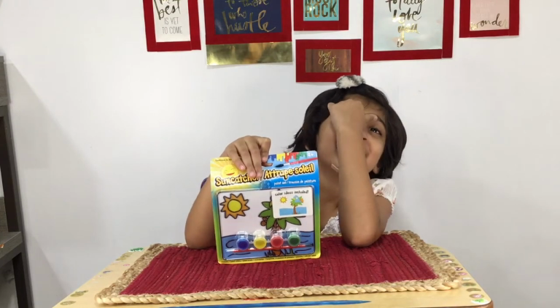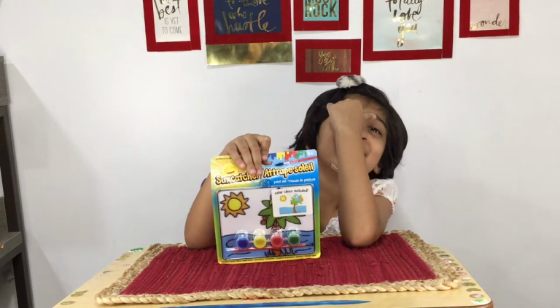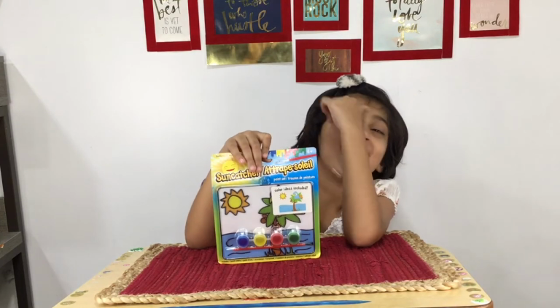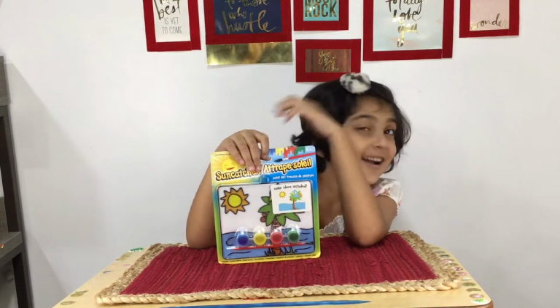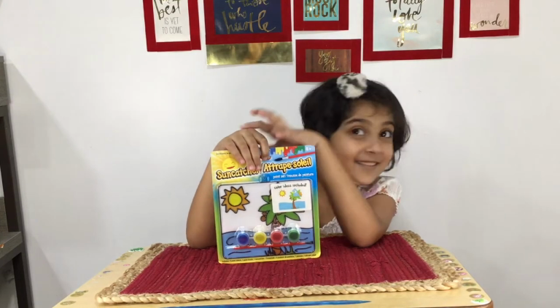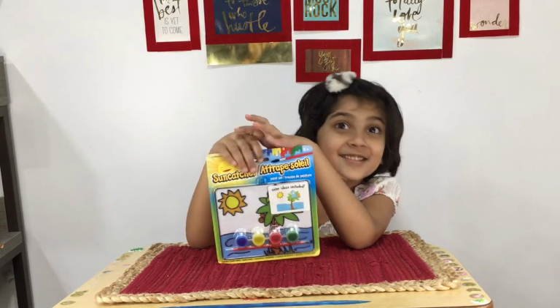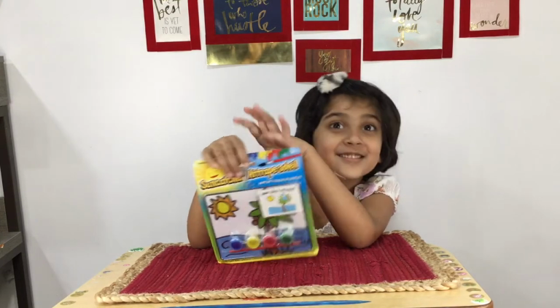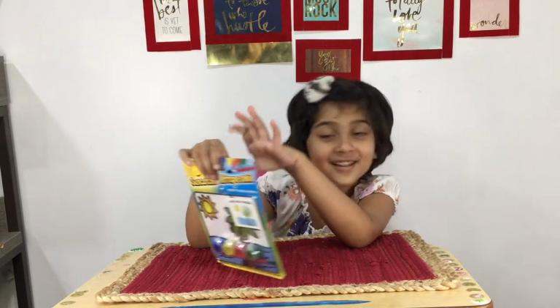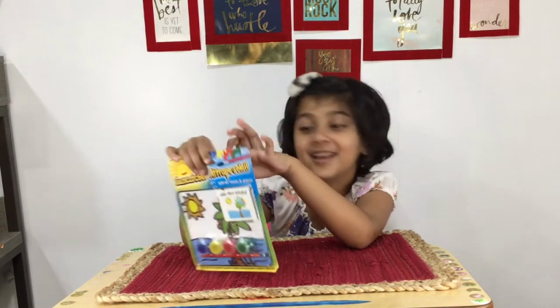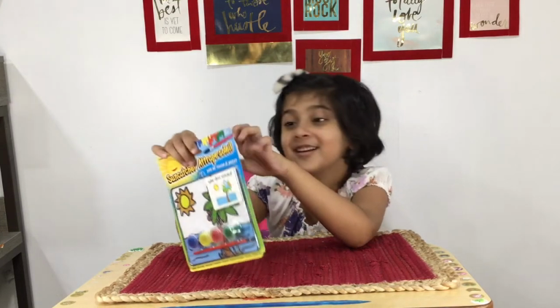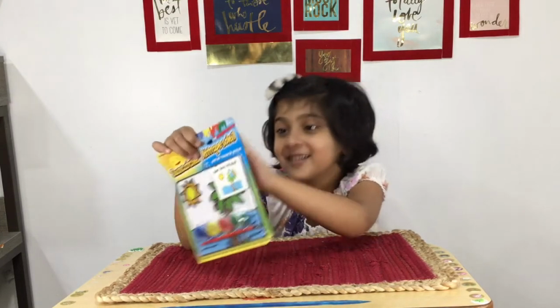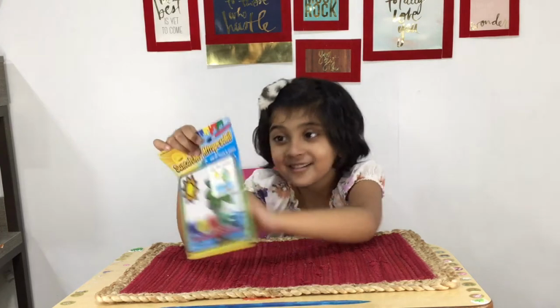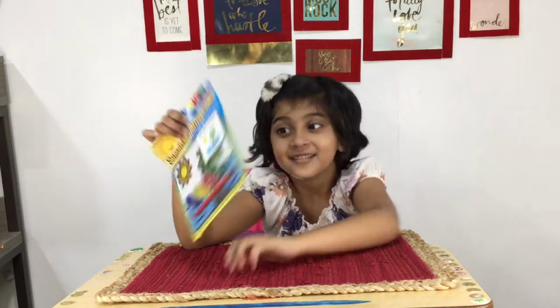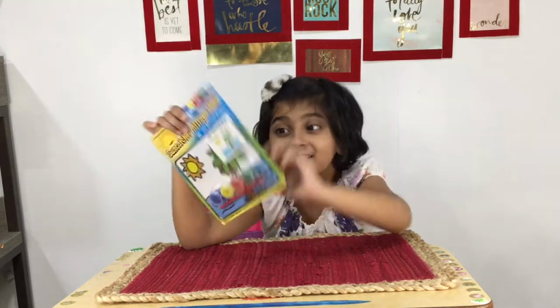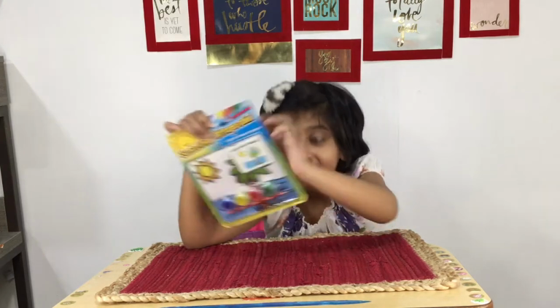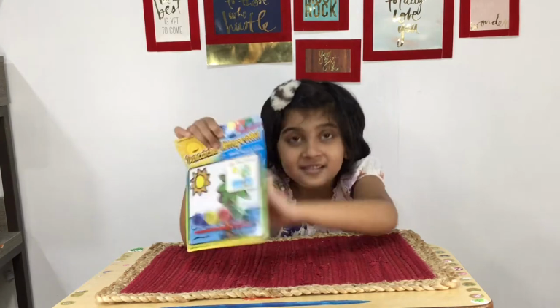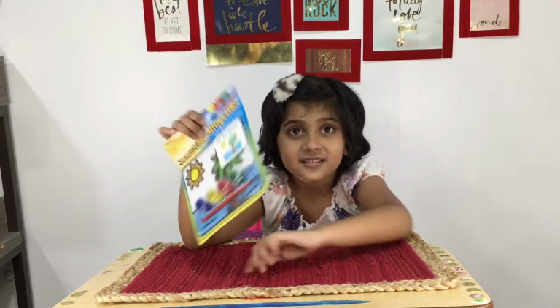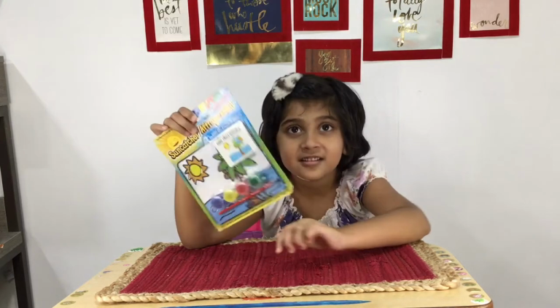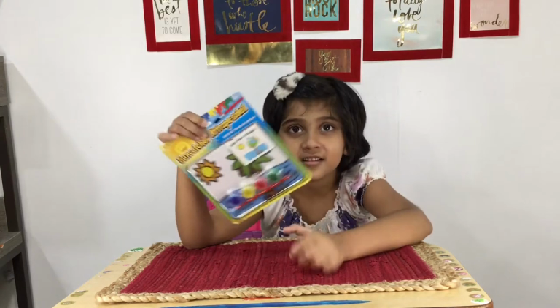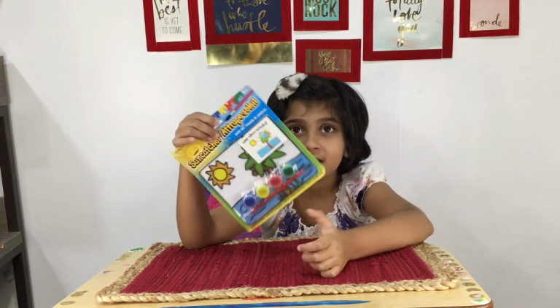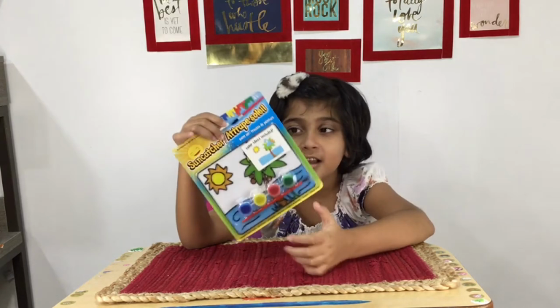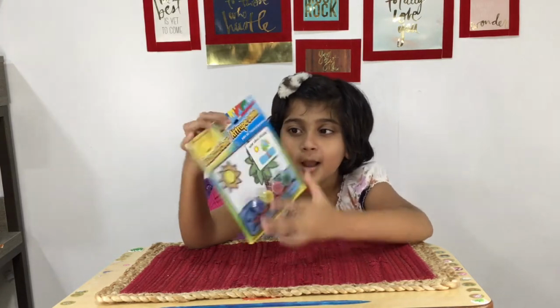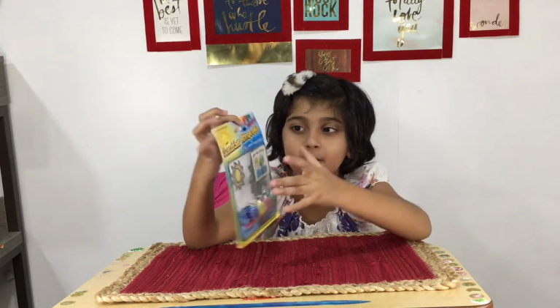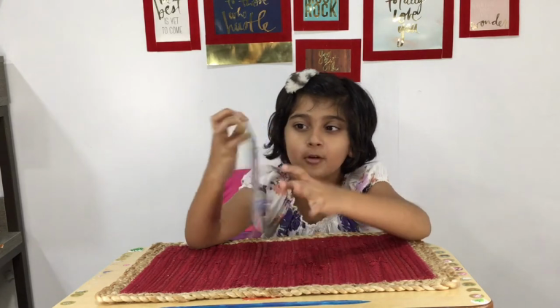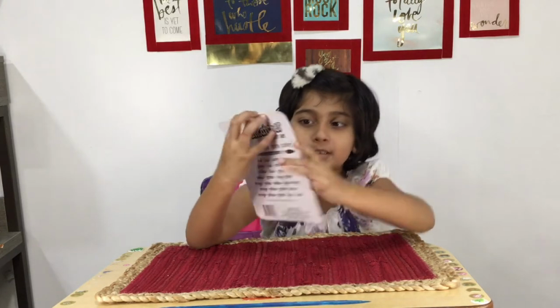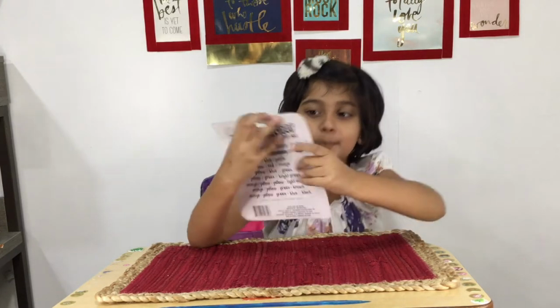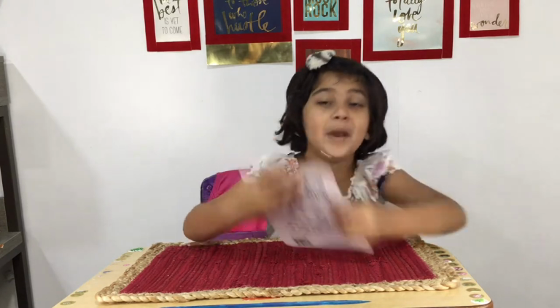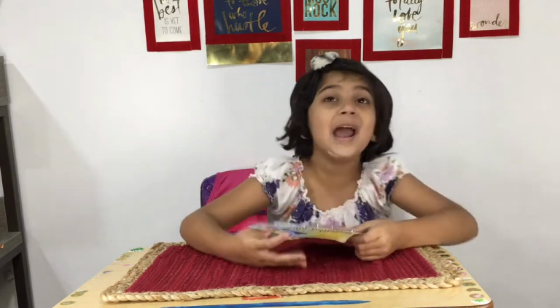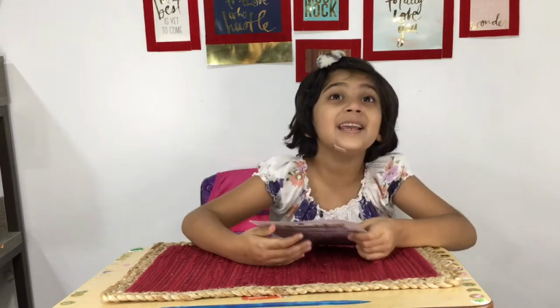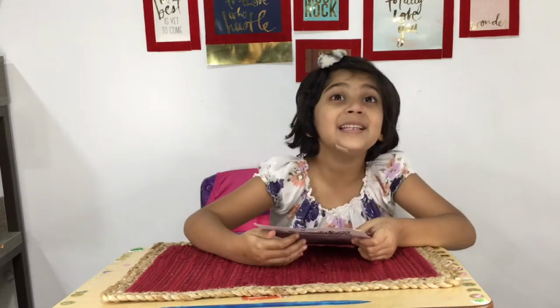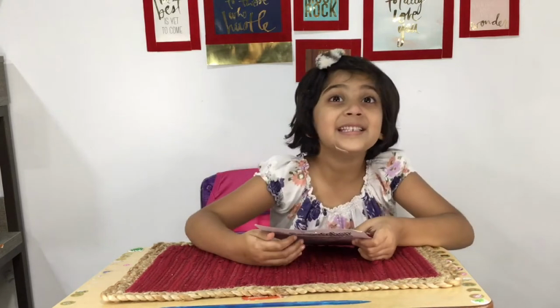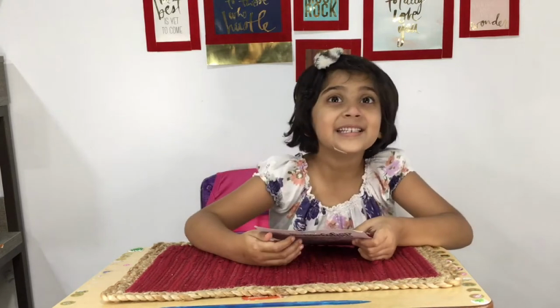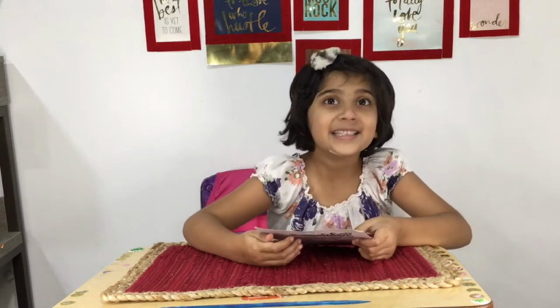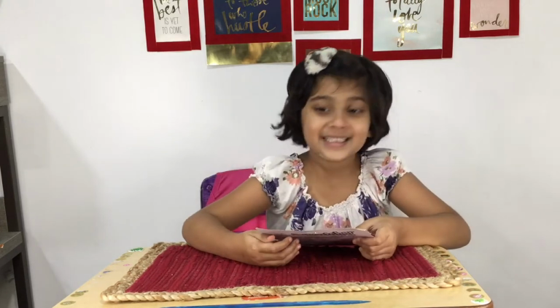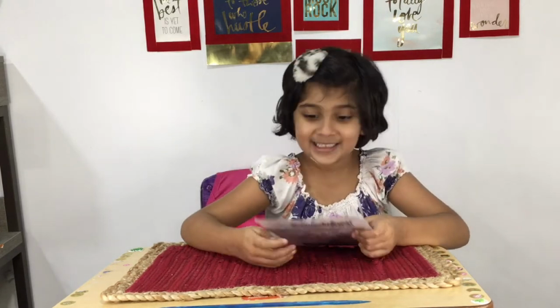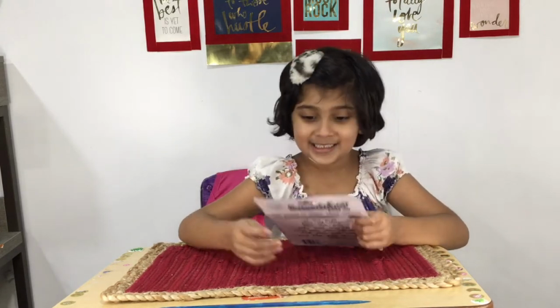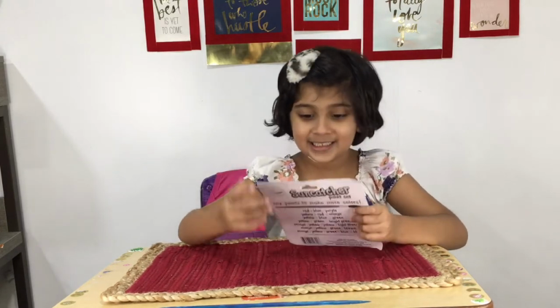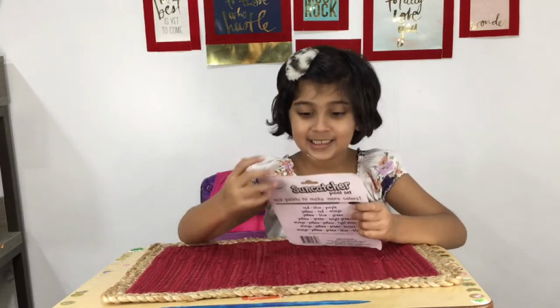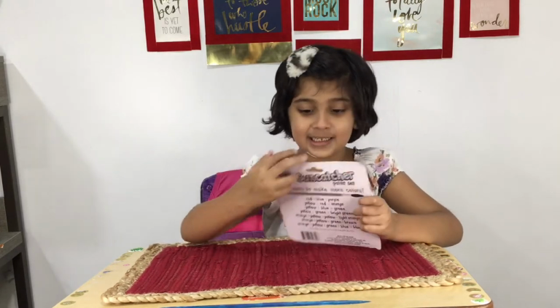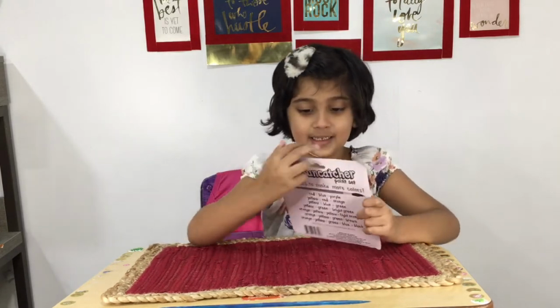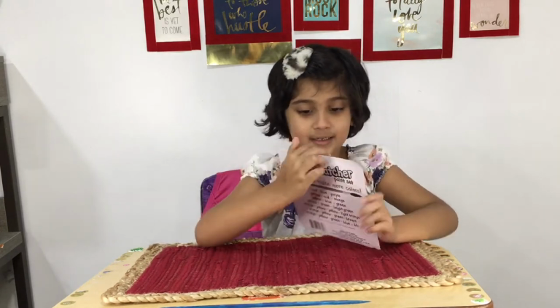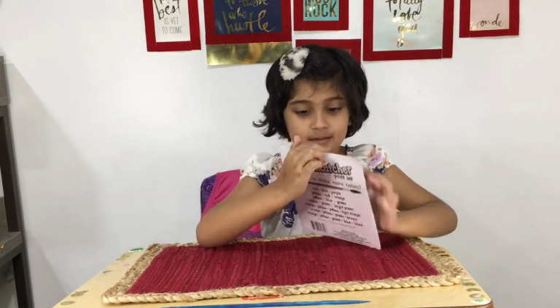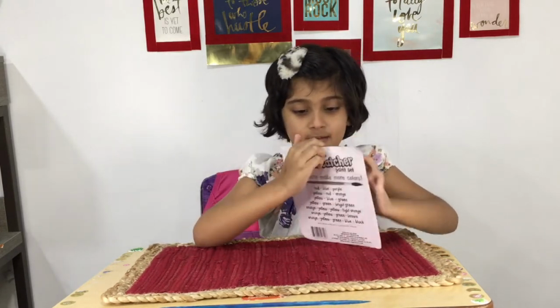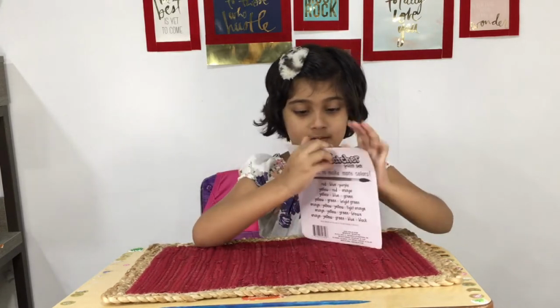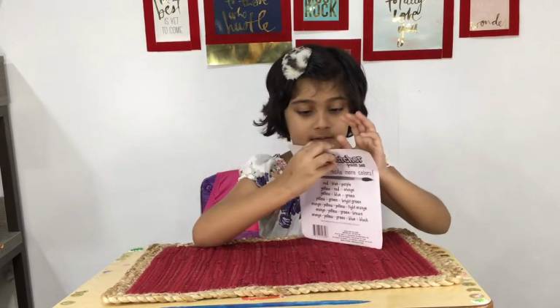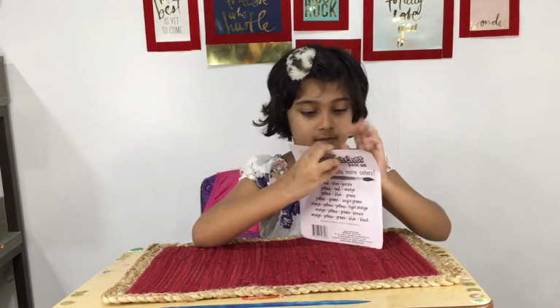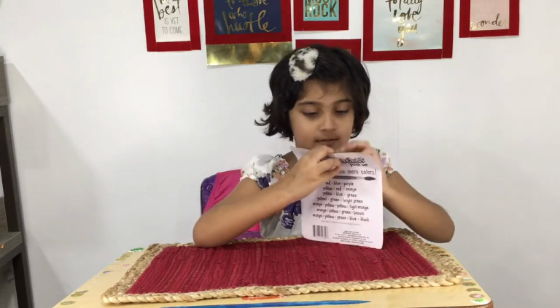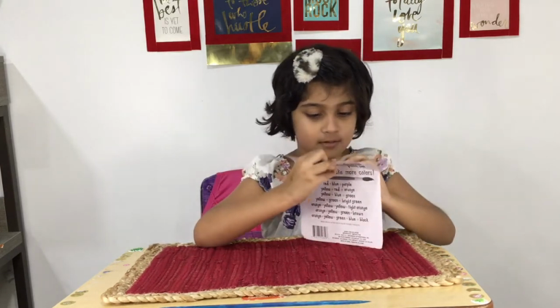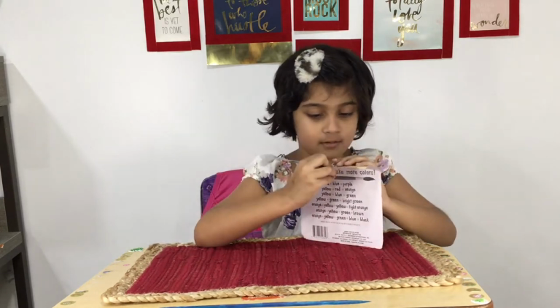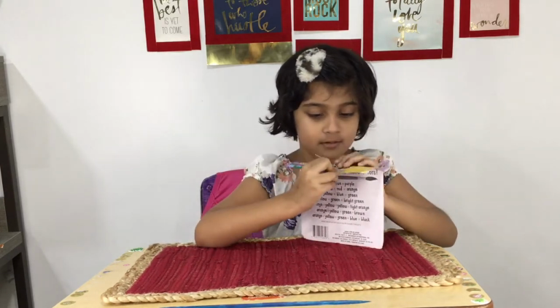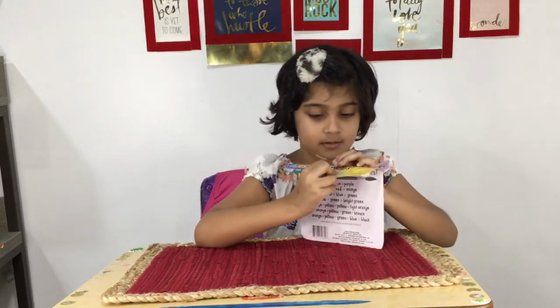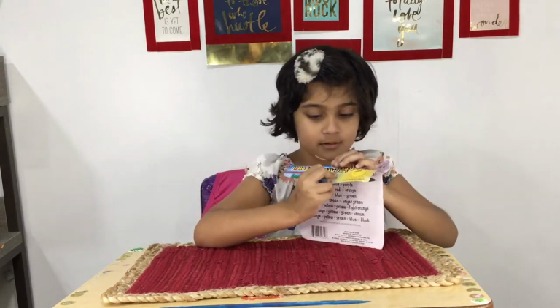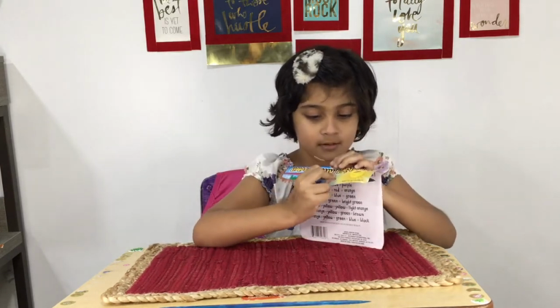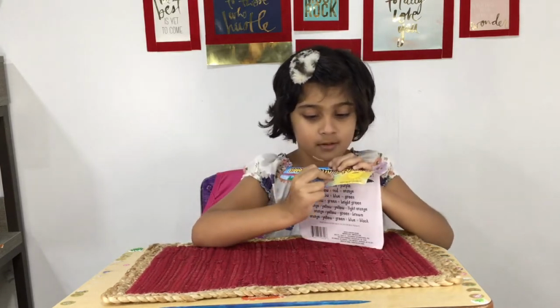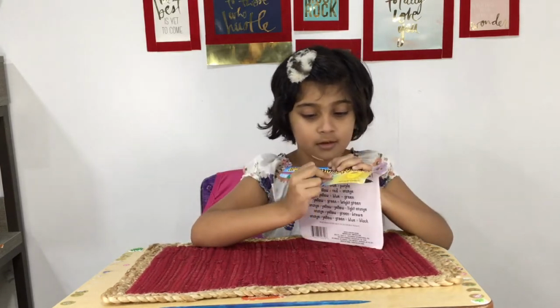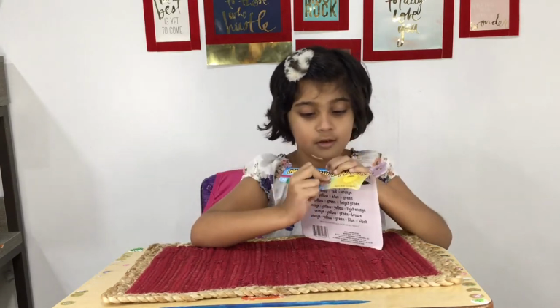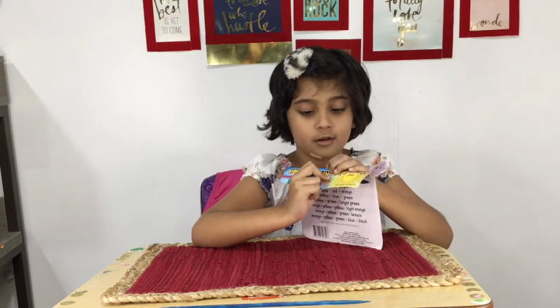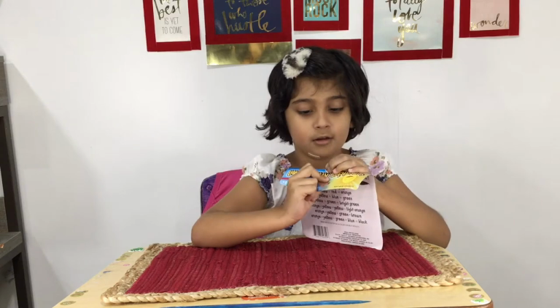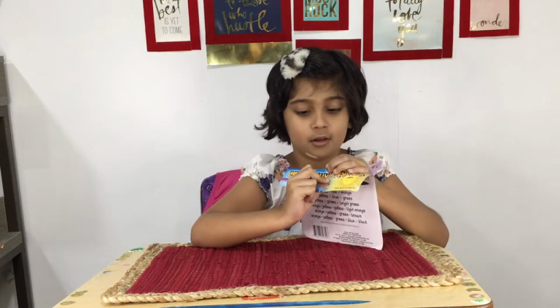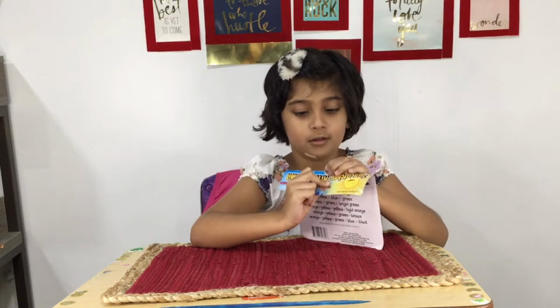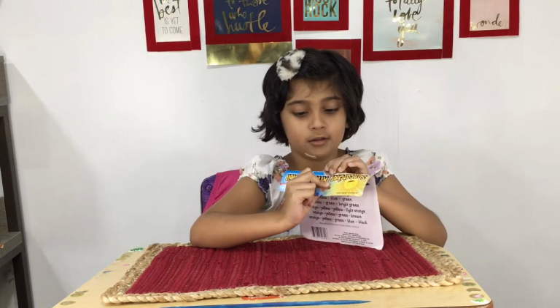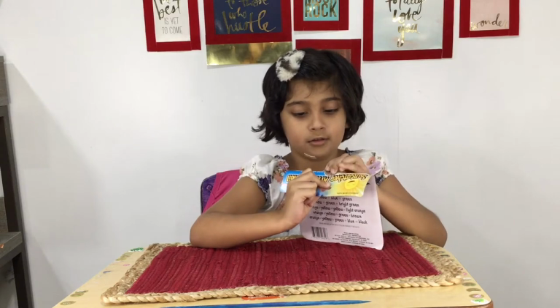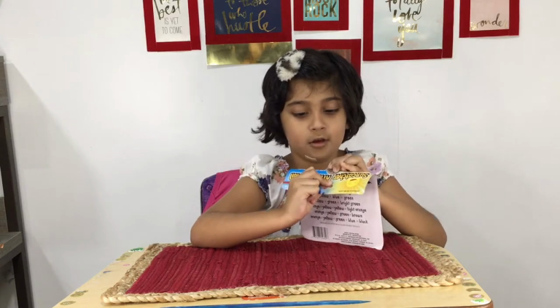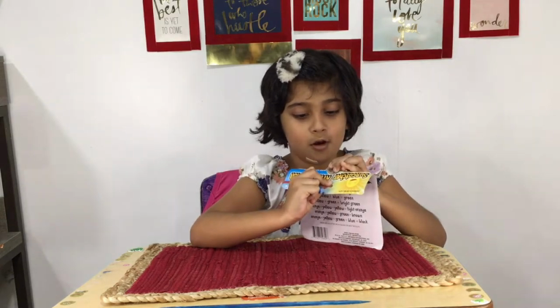What are you going to do? I'm going to paint. You're going to paint. Okay, let's get started. Let's go.